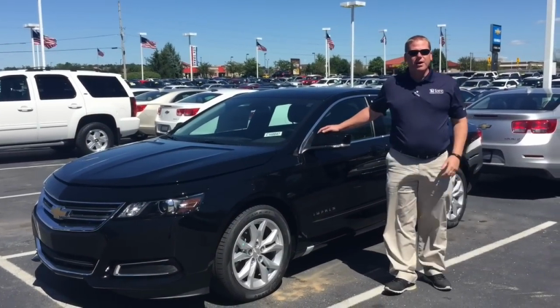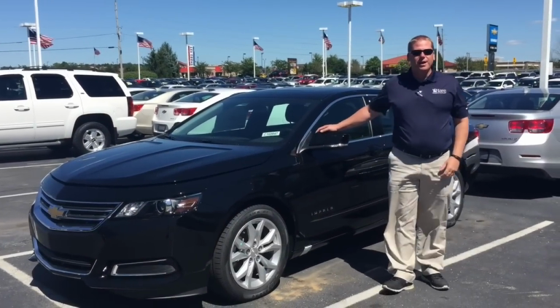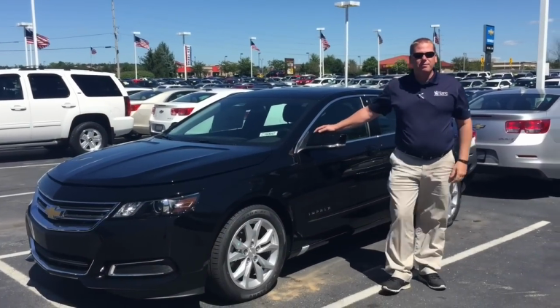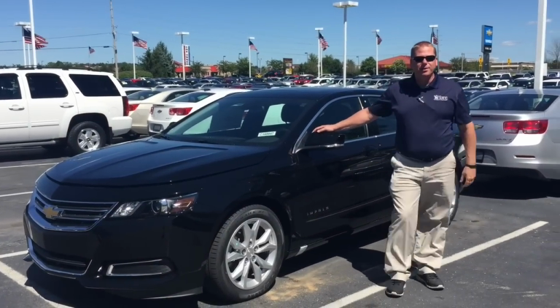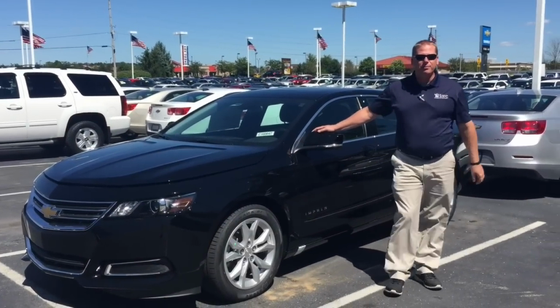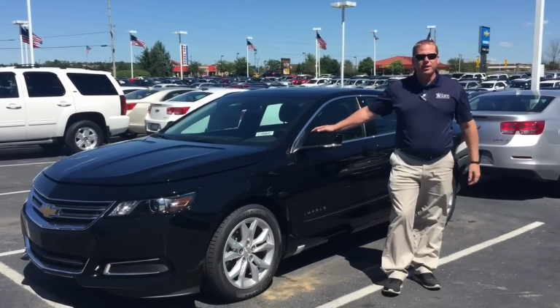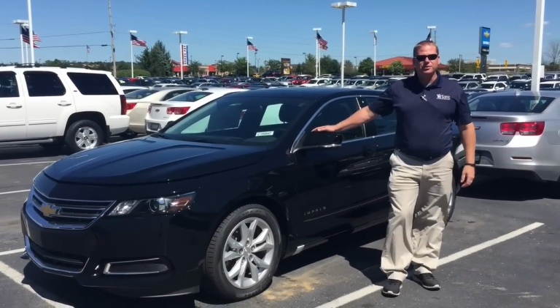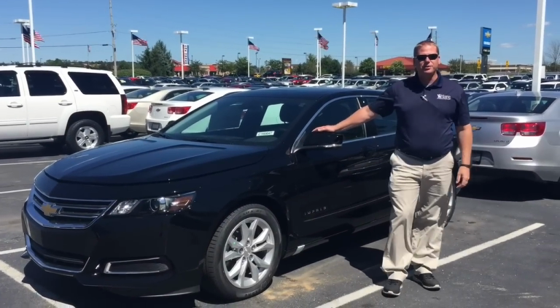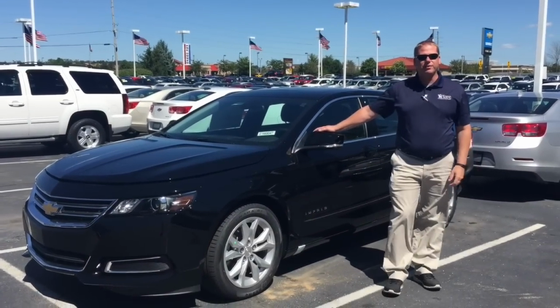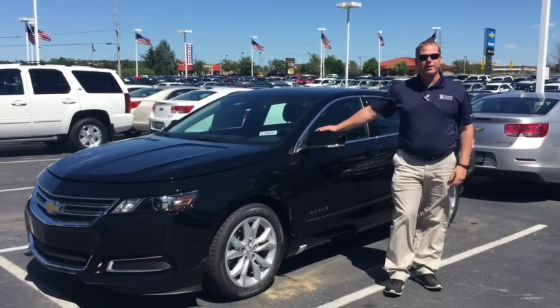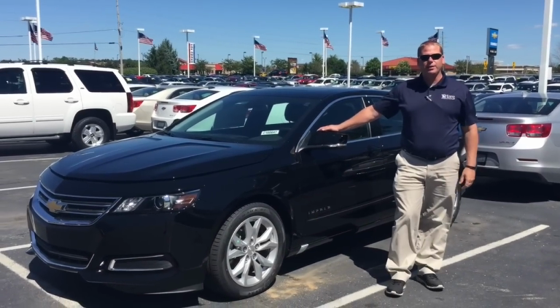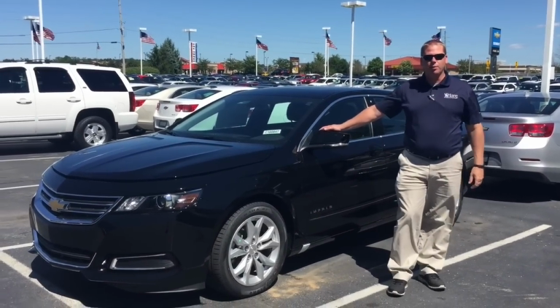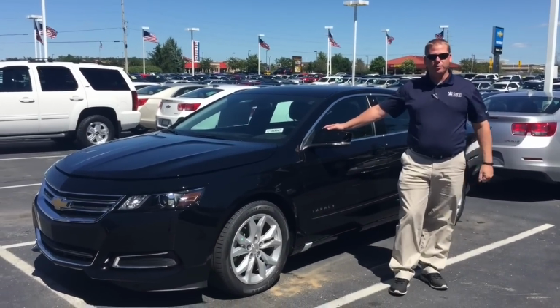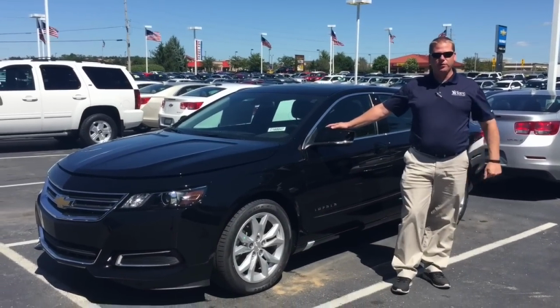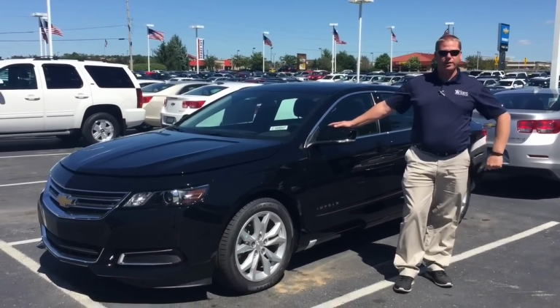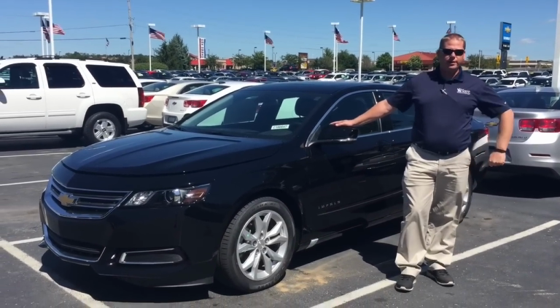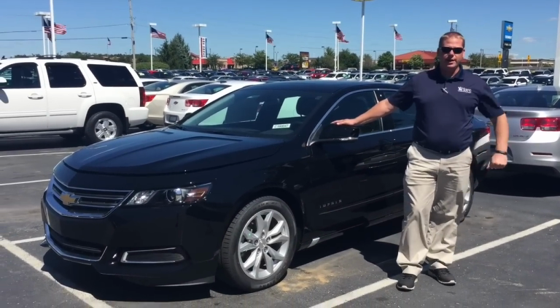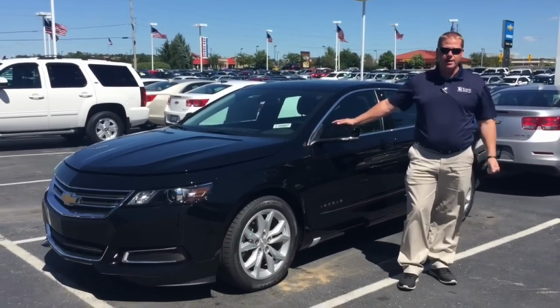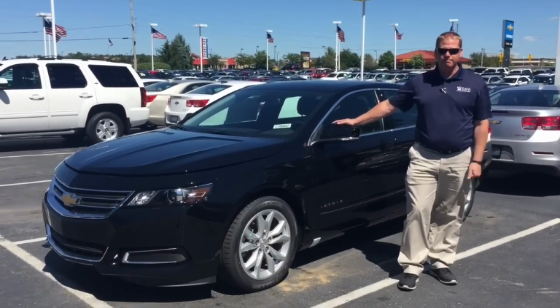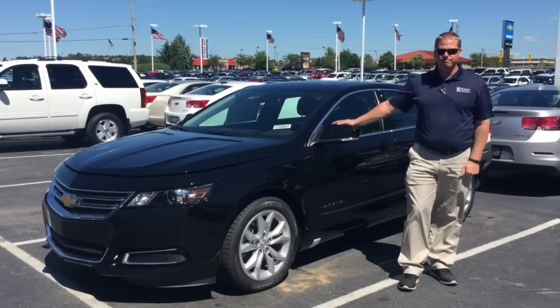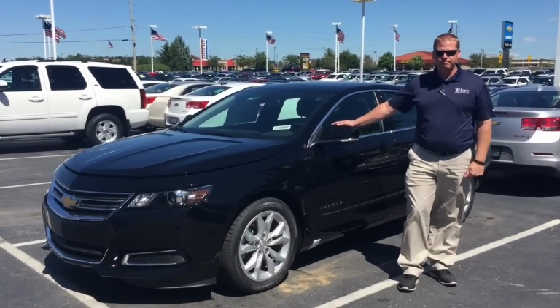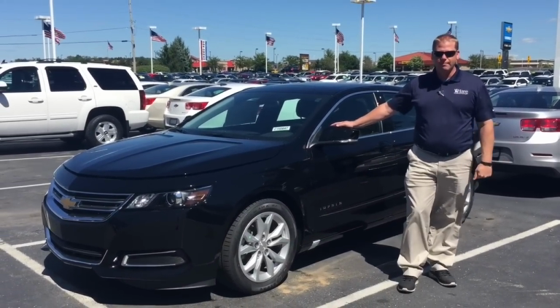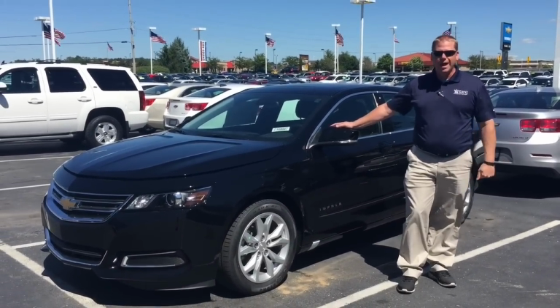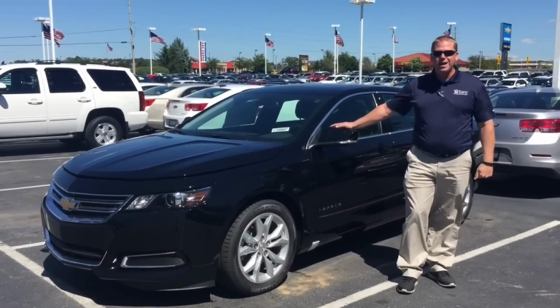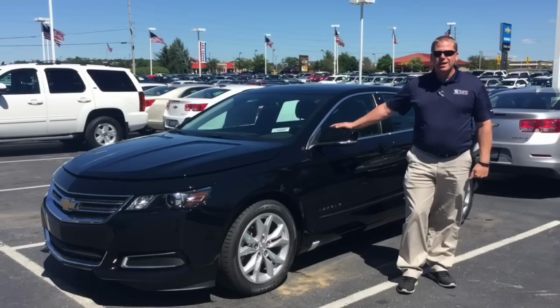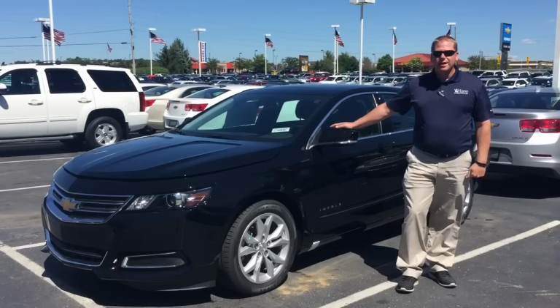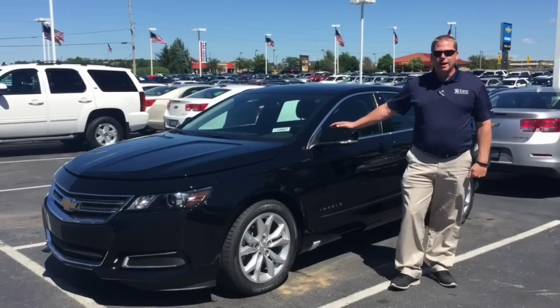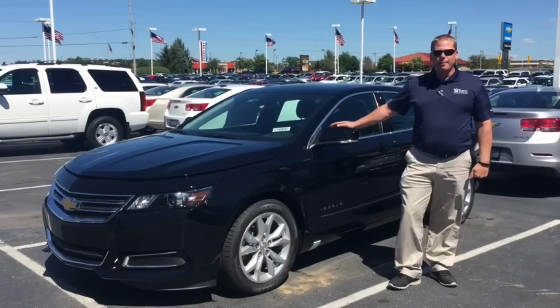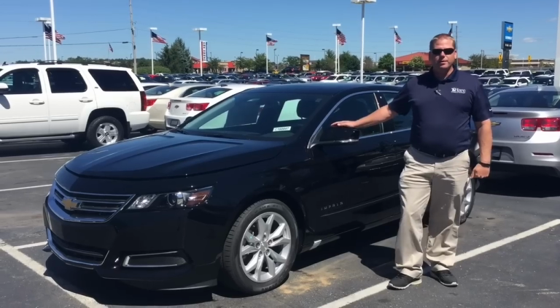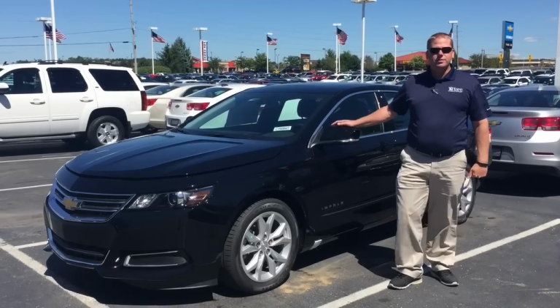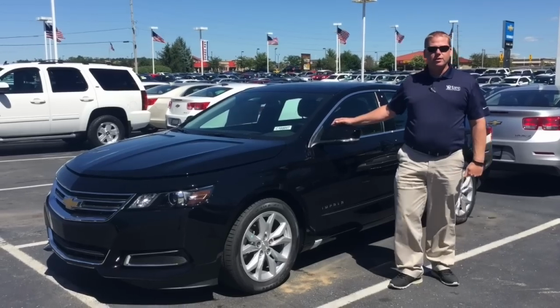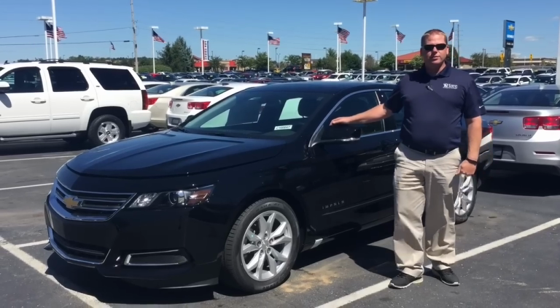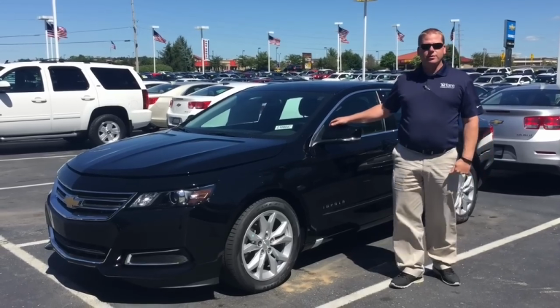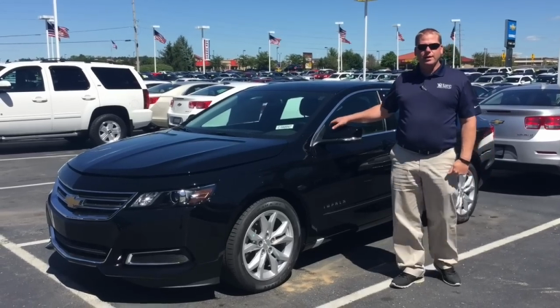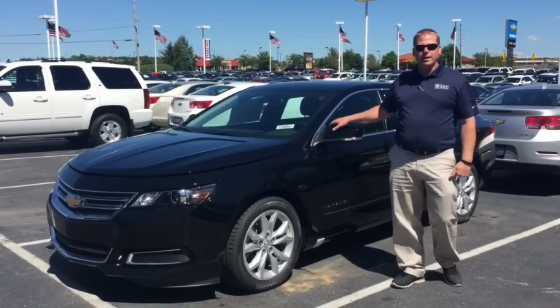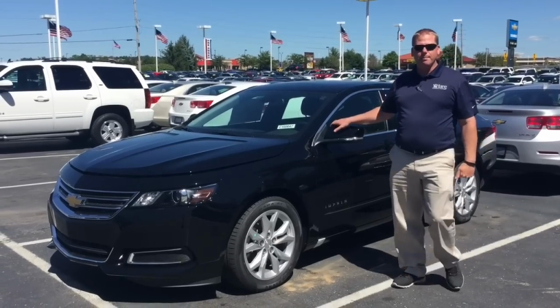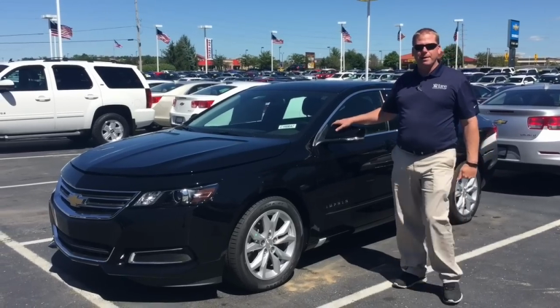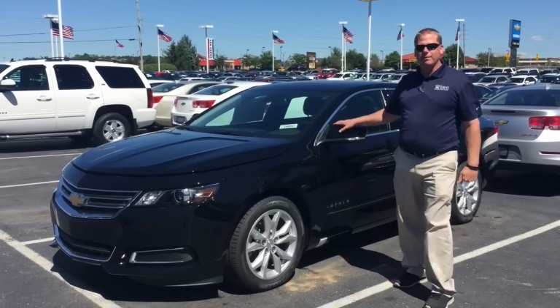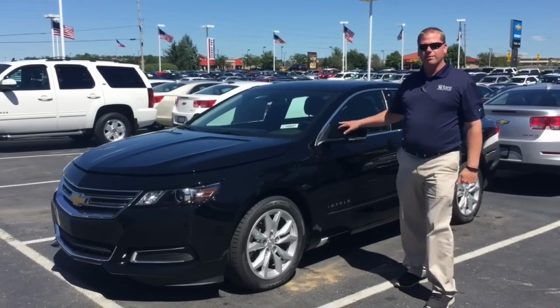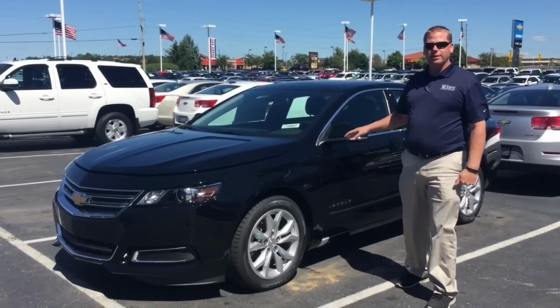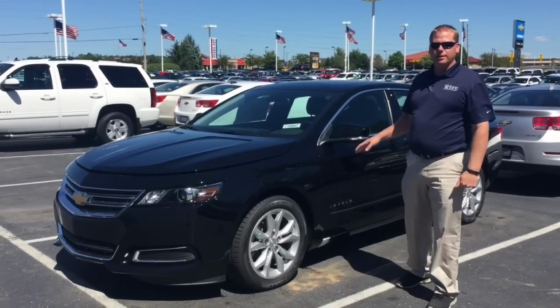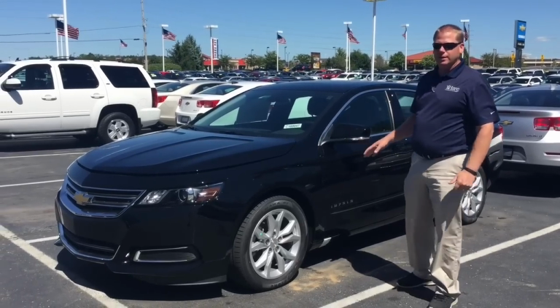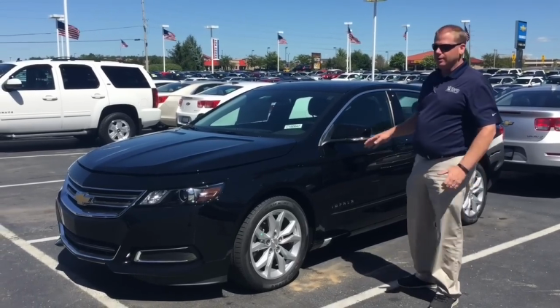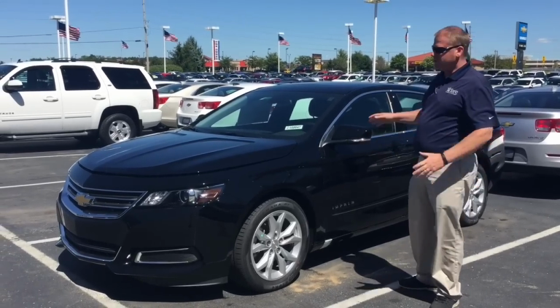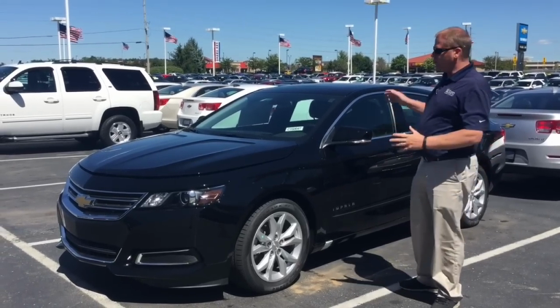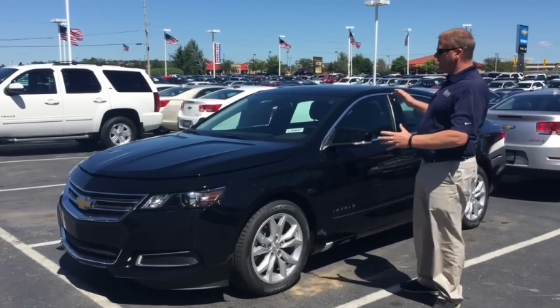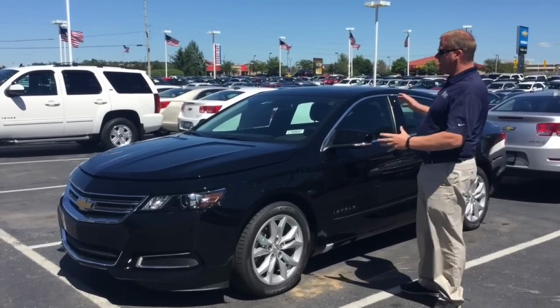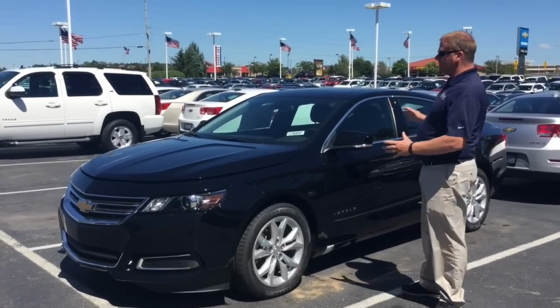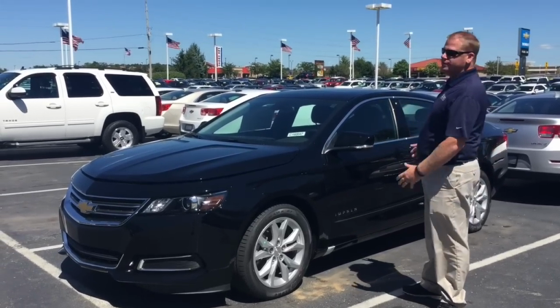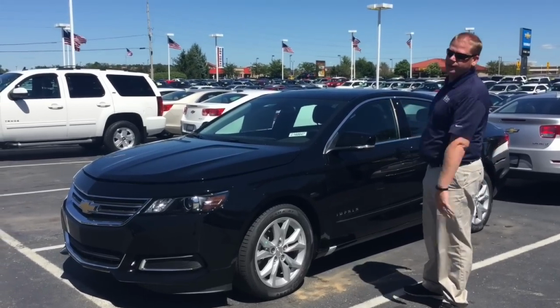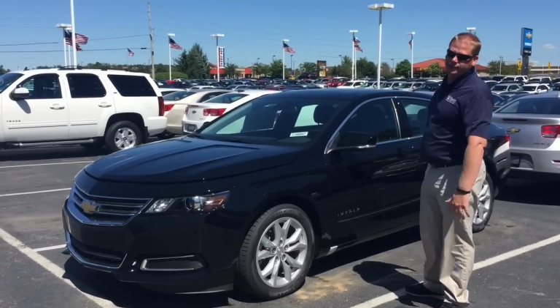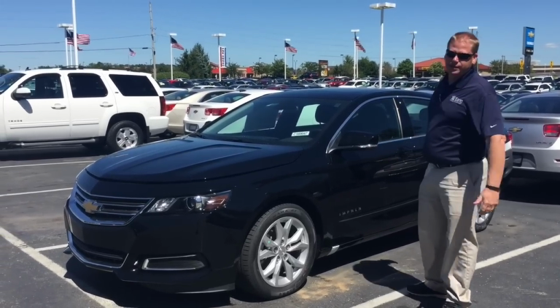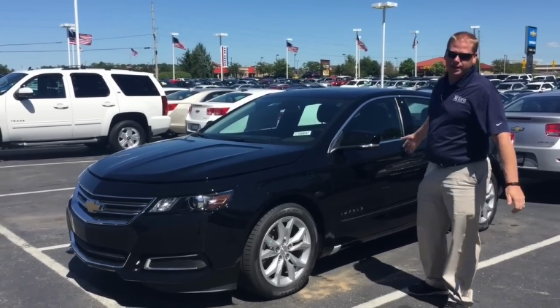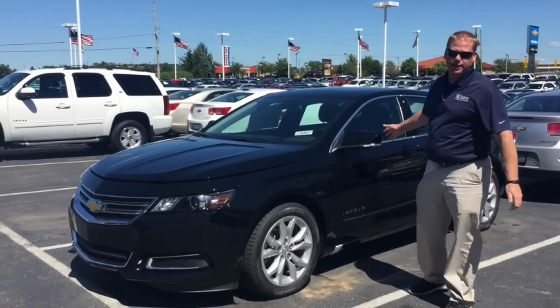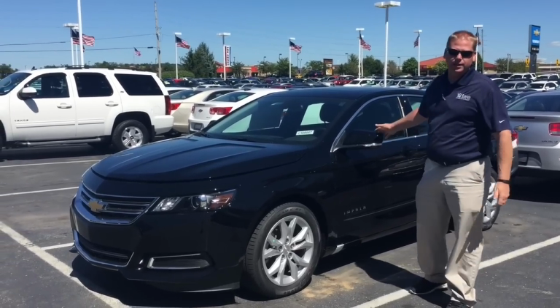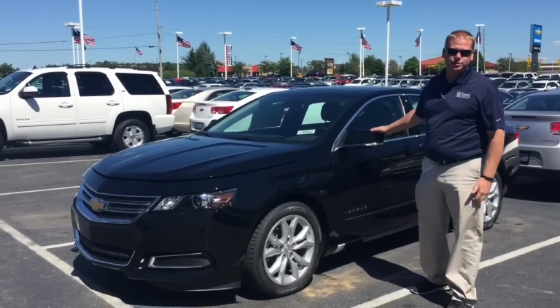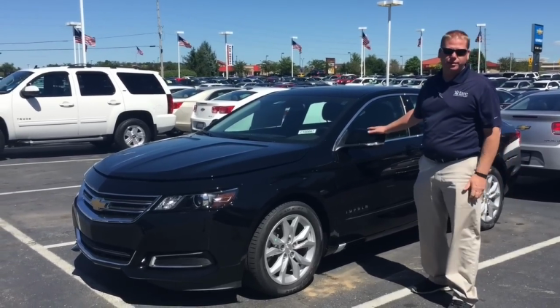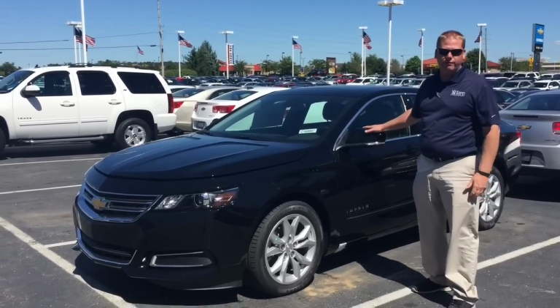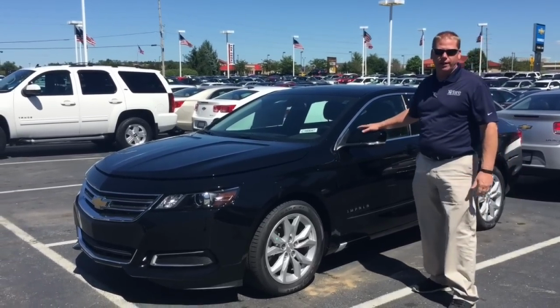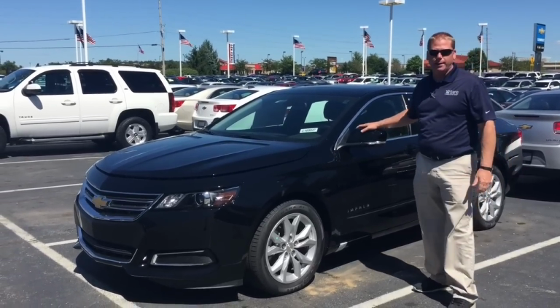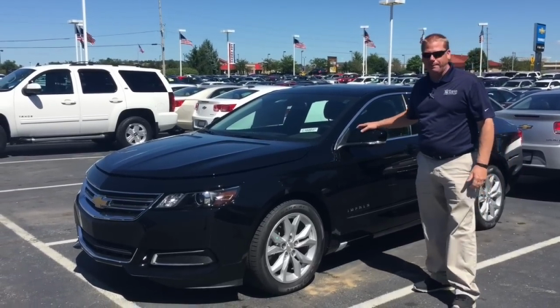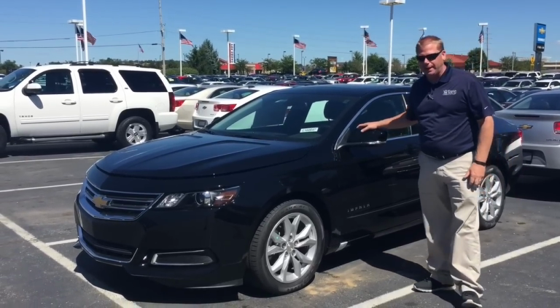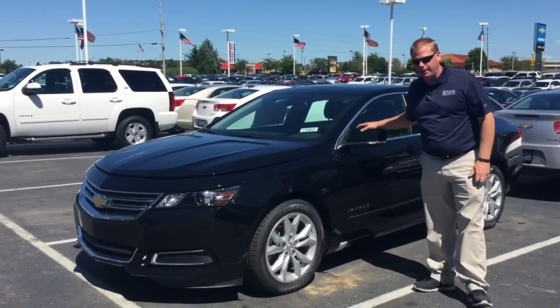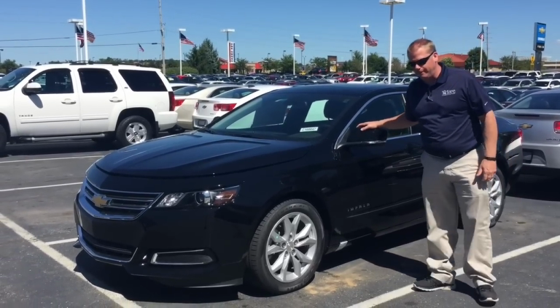I'm Brian Ivelin with Air Chevrolet in Noblesville, Indiana. I'm here to talk to you today about the 2016 Chevrolet Impala.